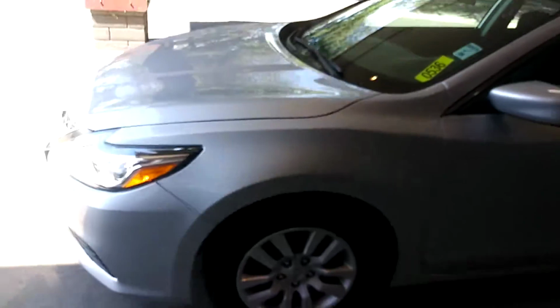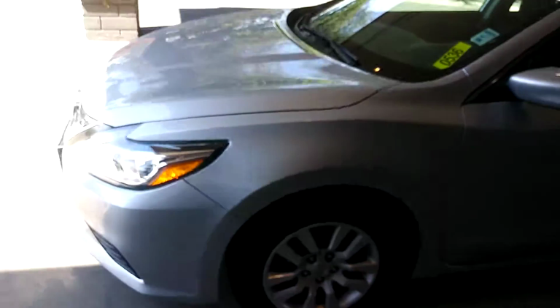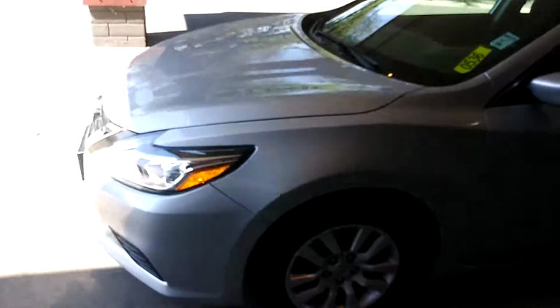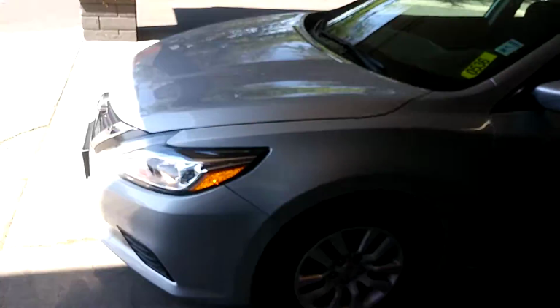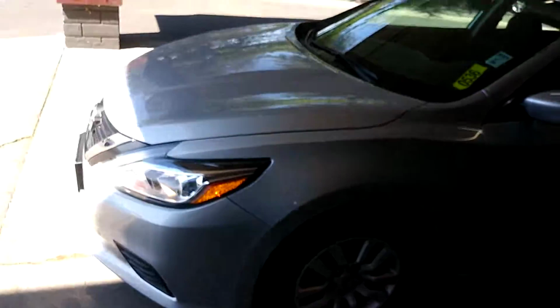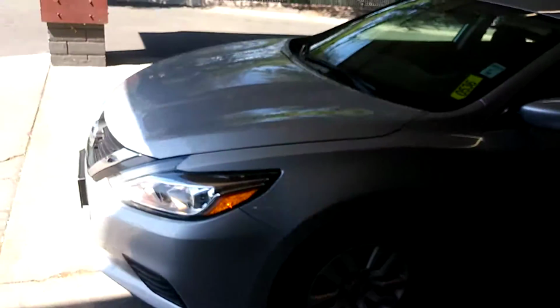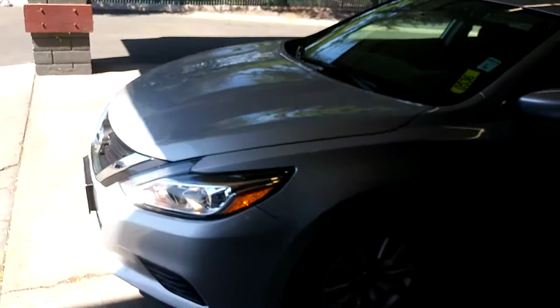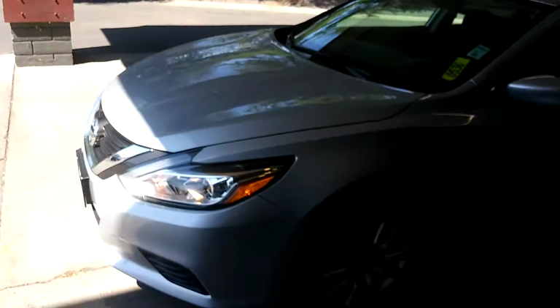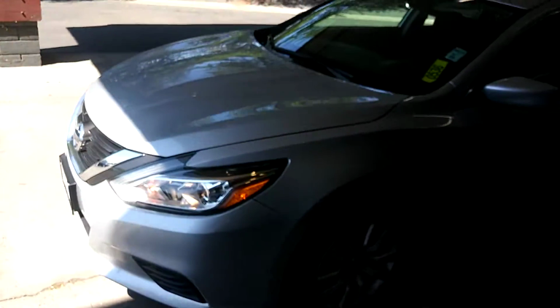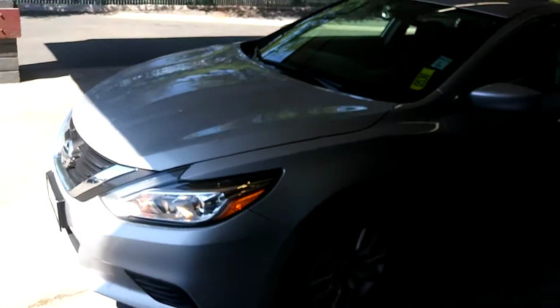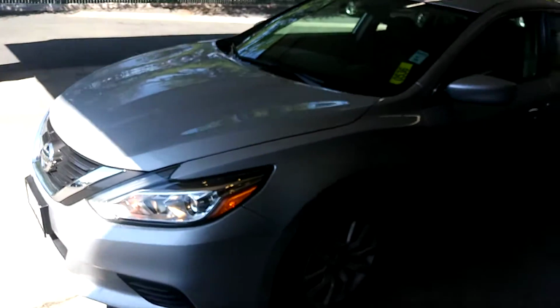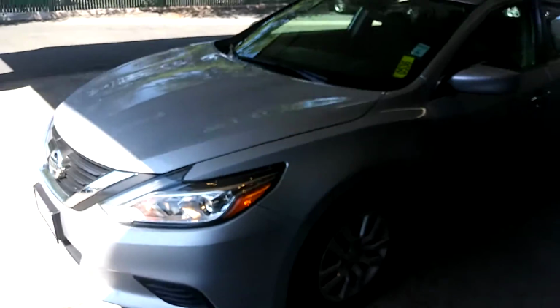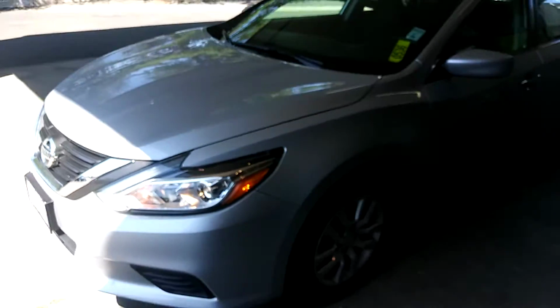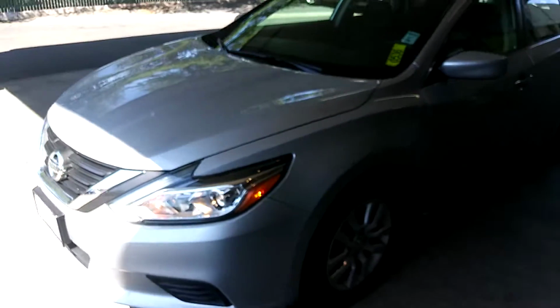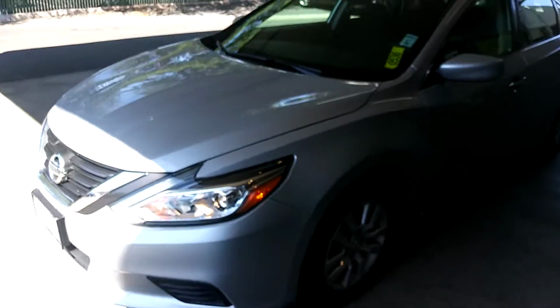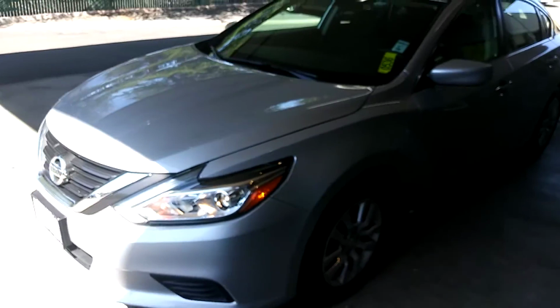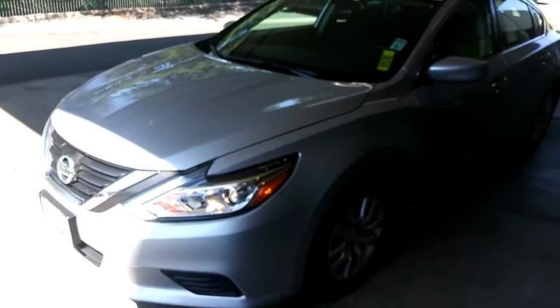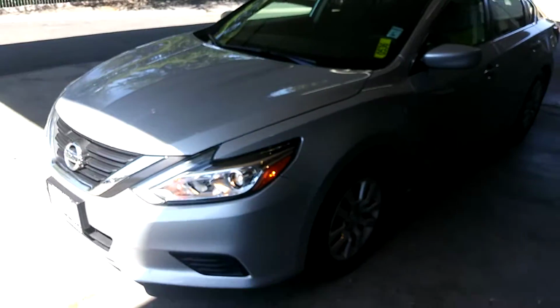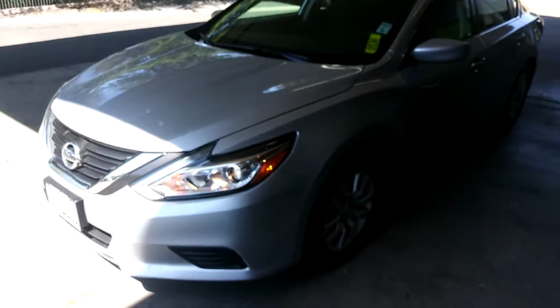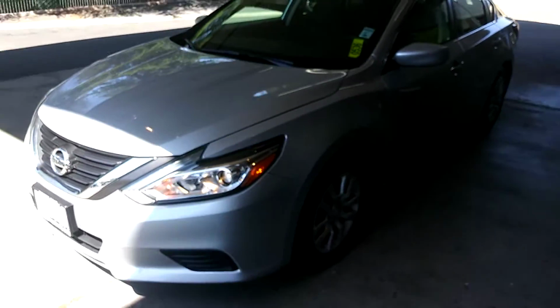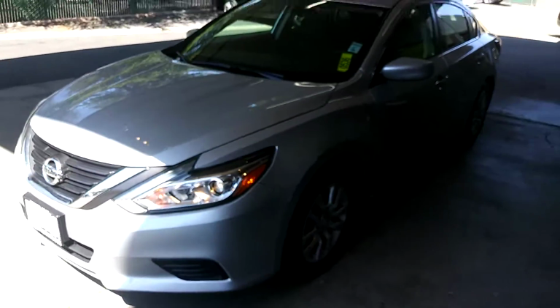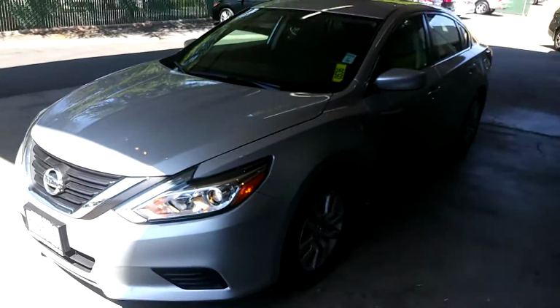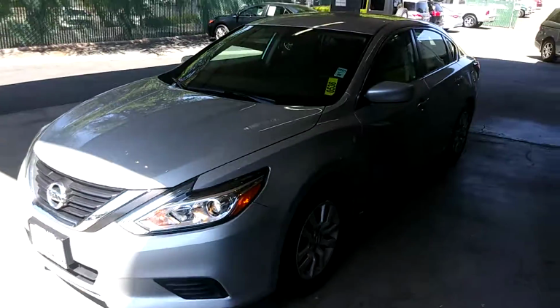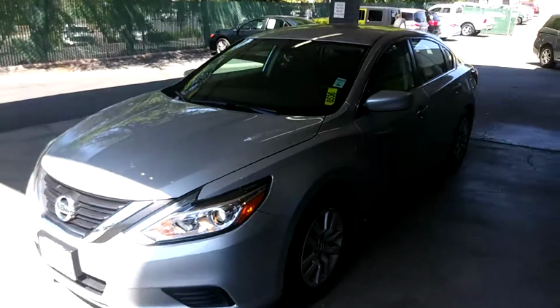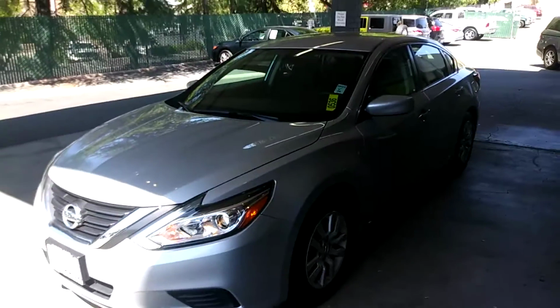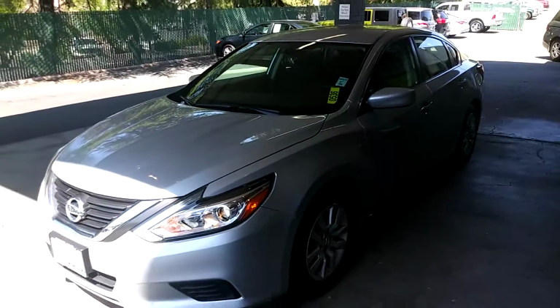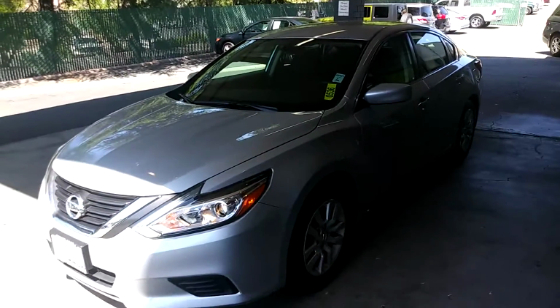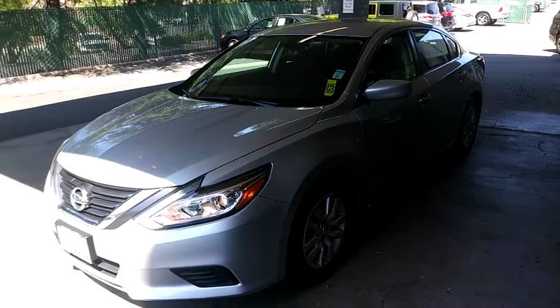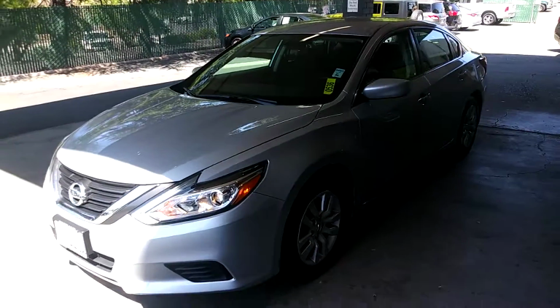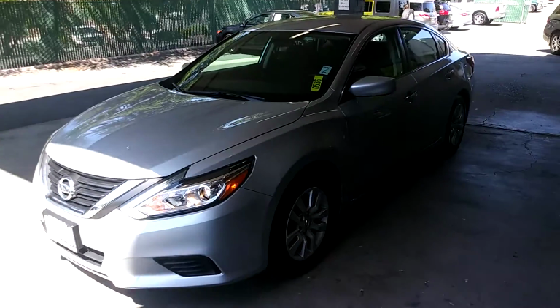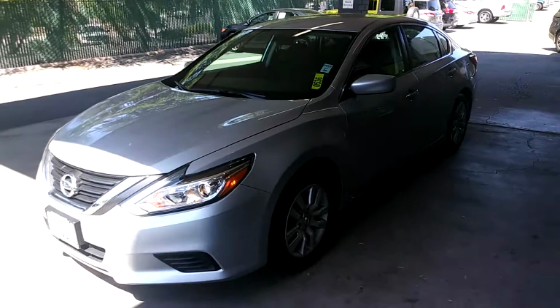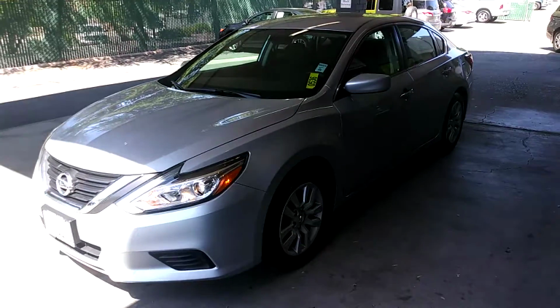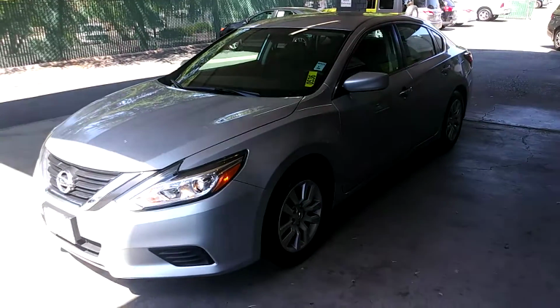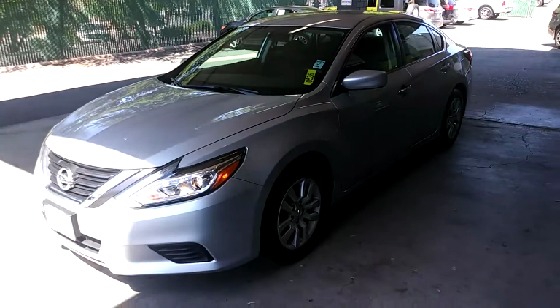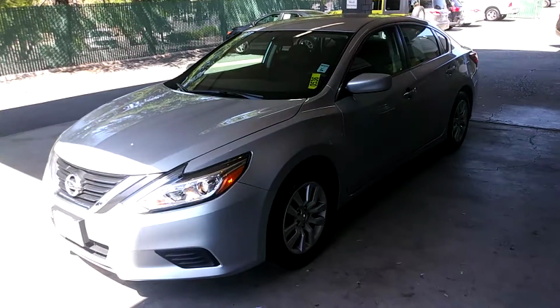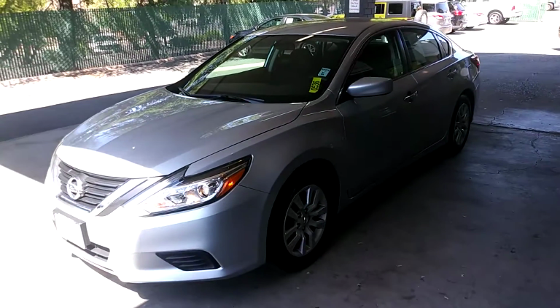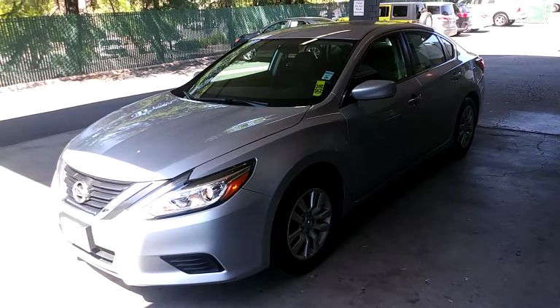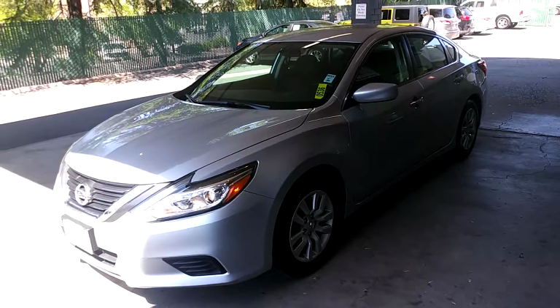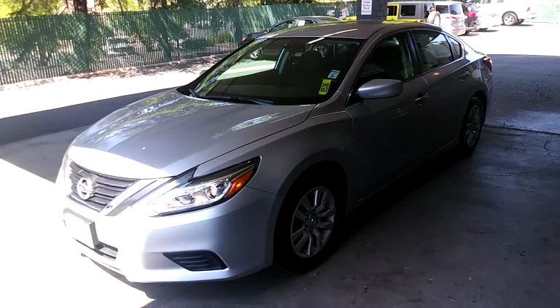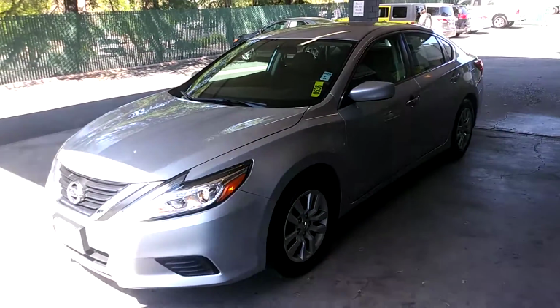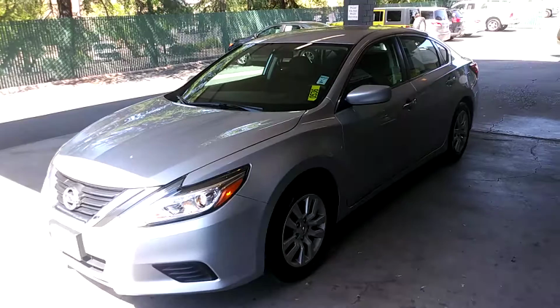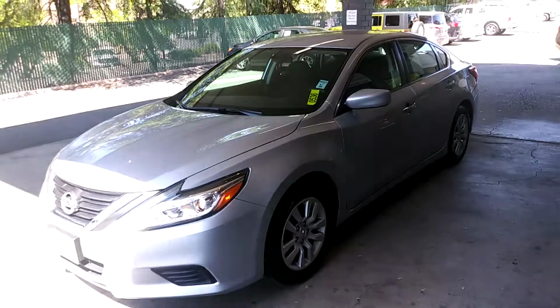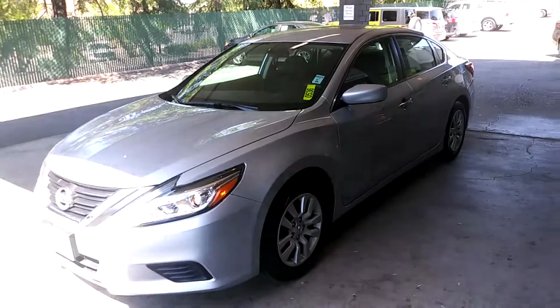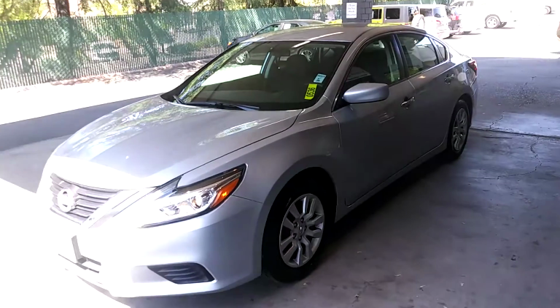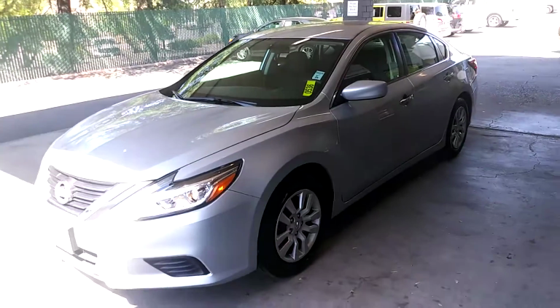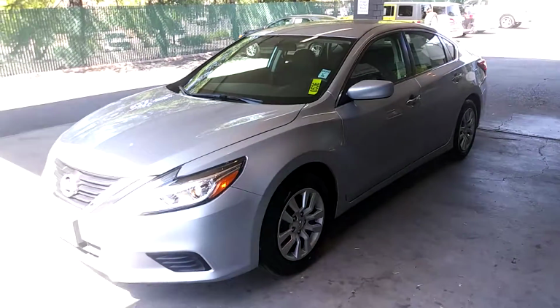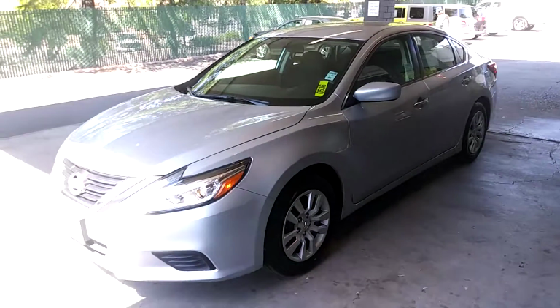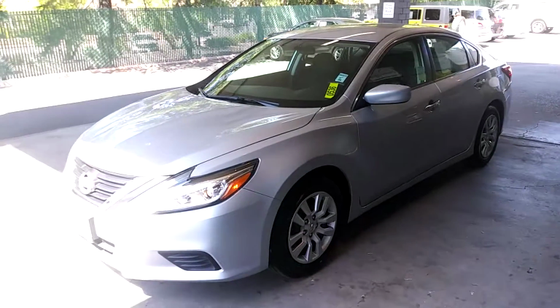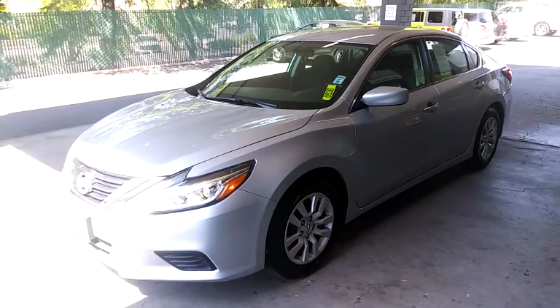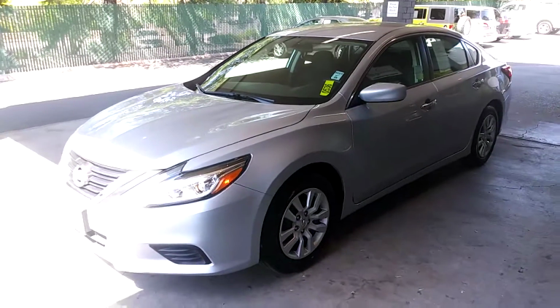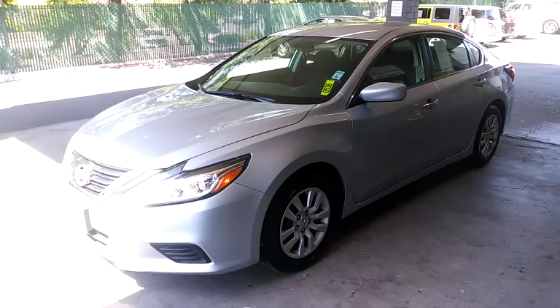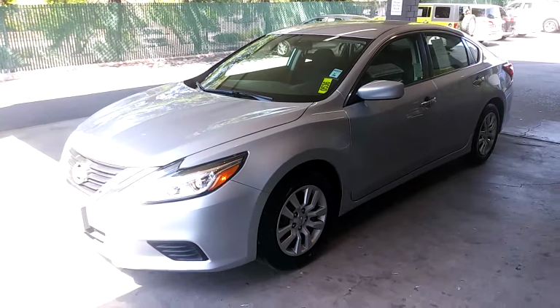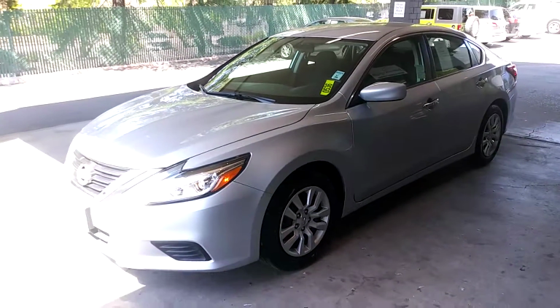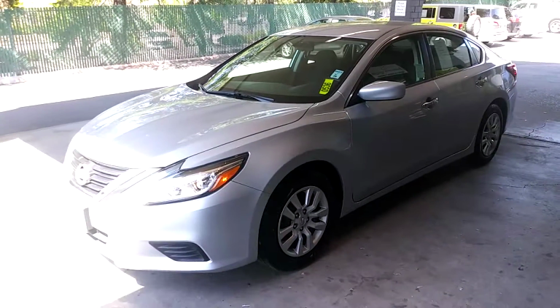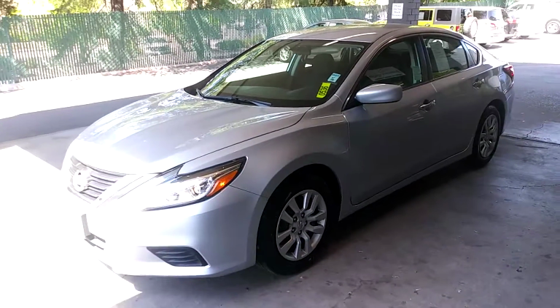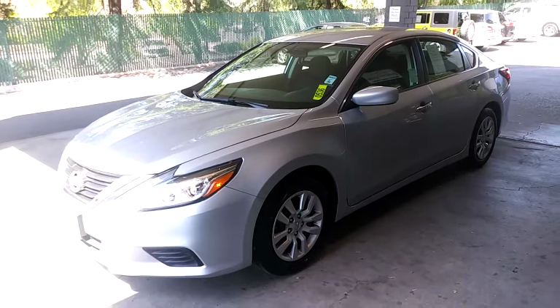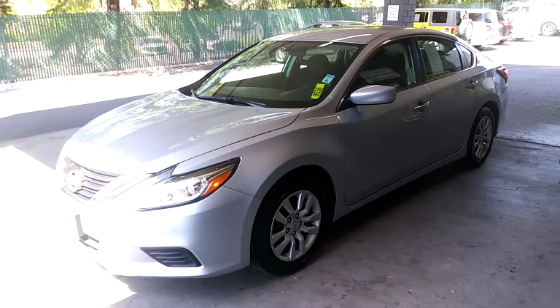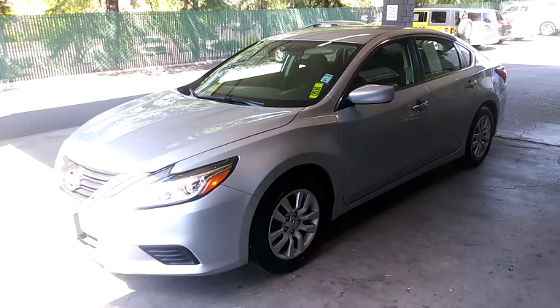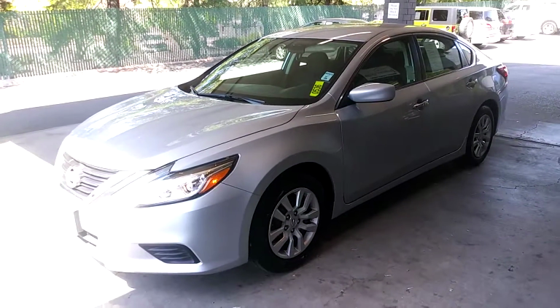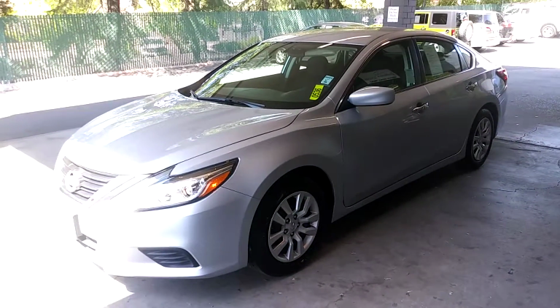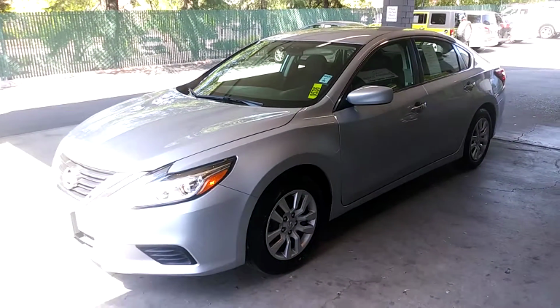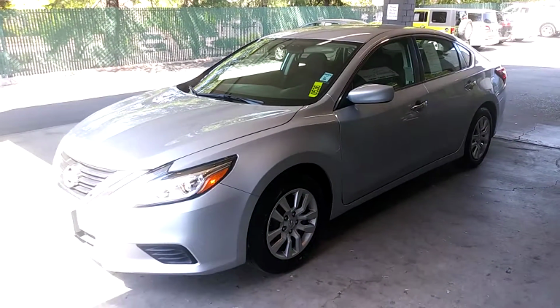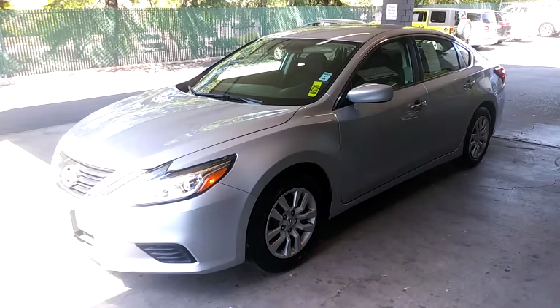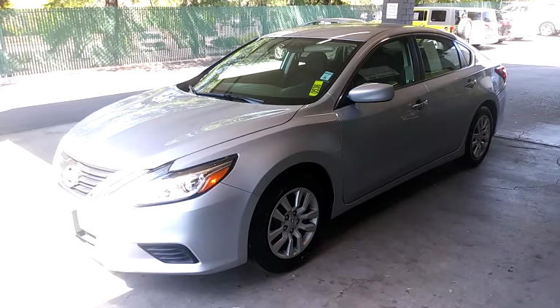It's just beeping at me because I'm walking away with the key a little bit. Give us a ring at 916-782-4445.